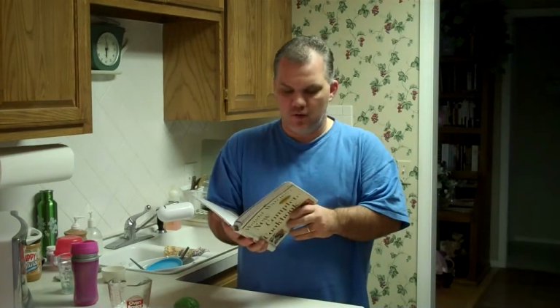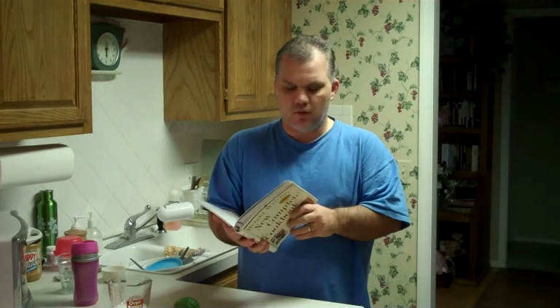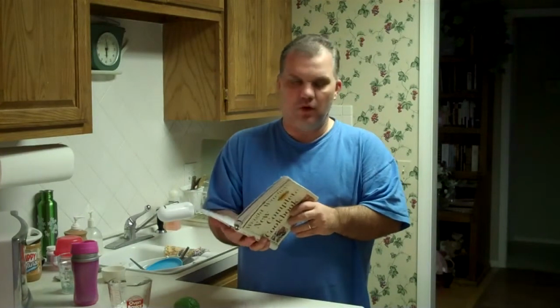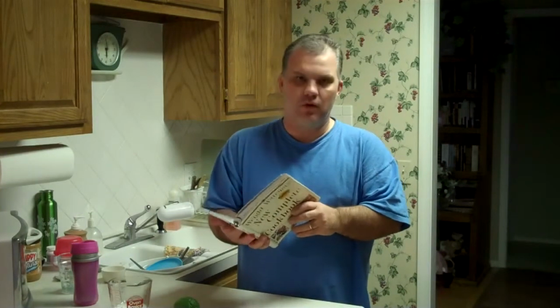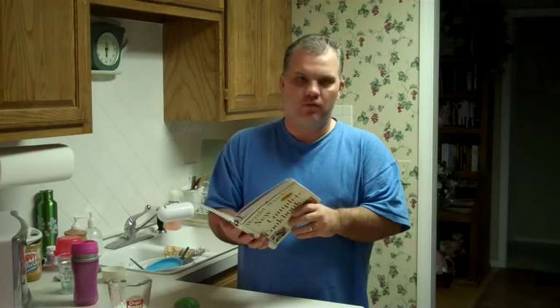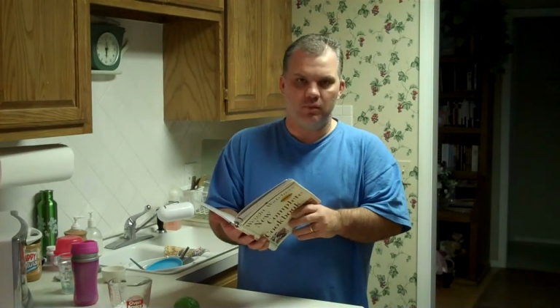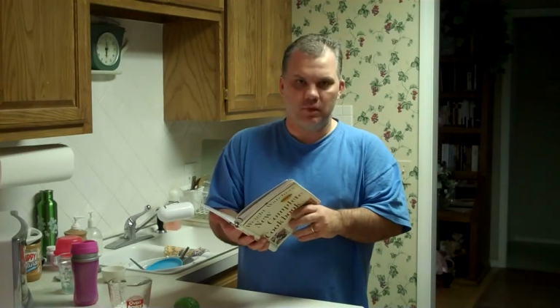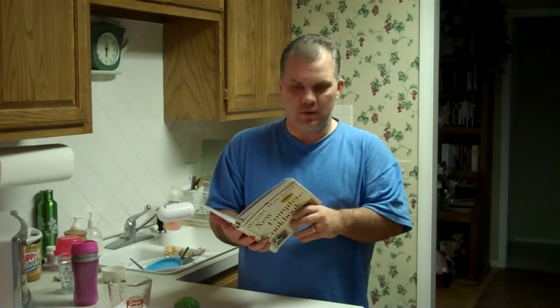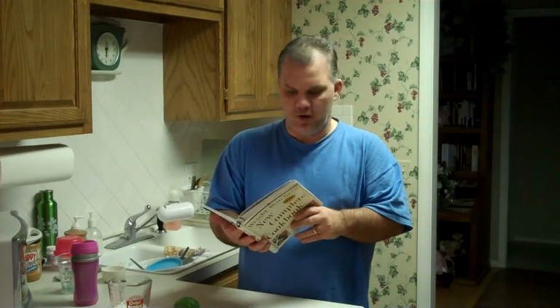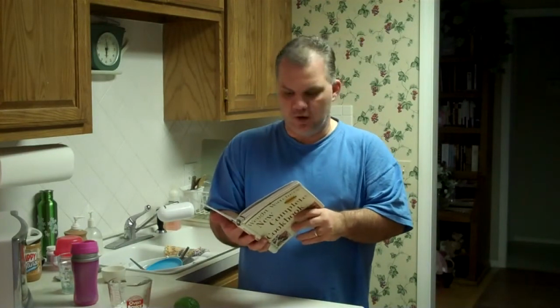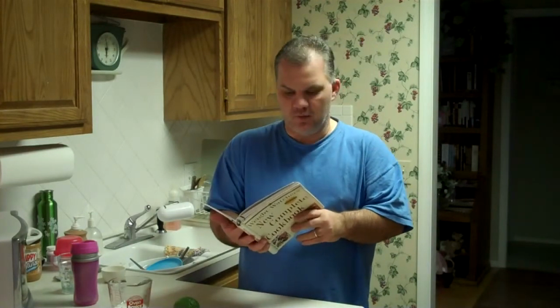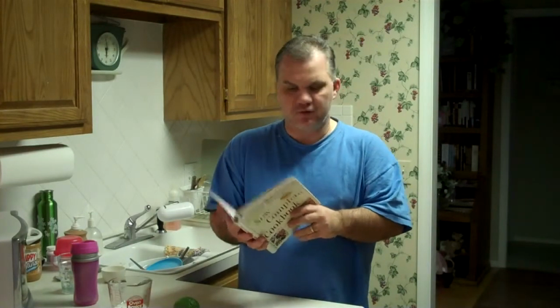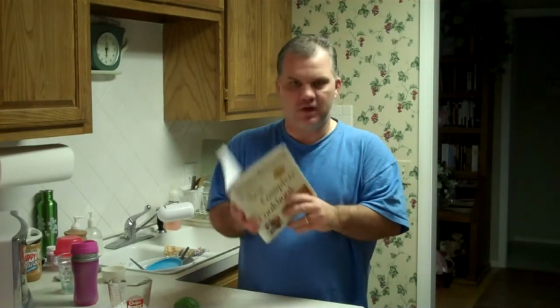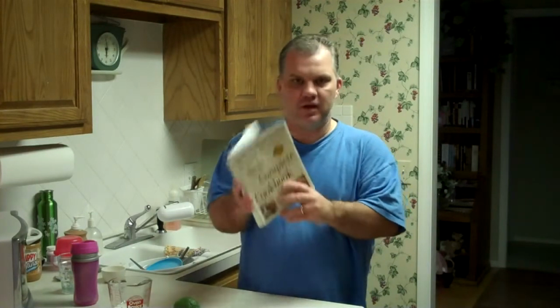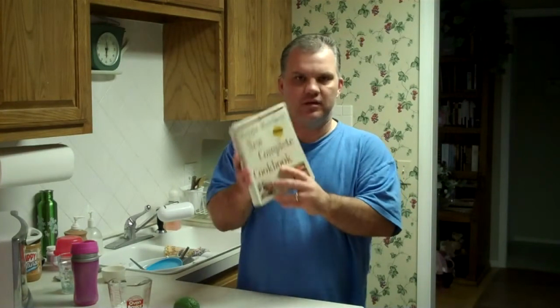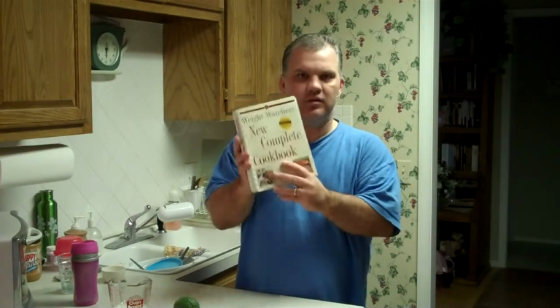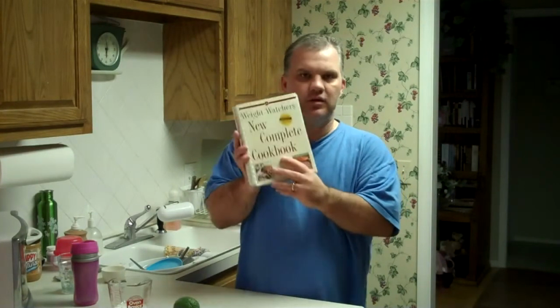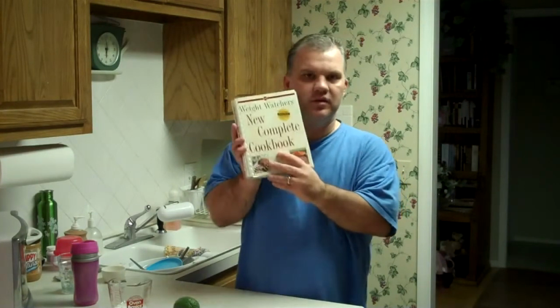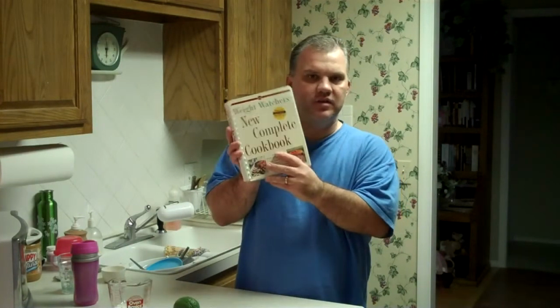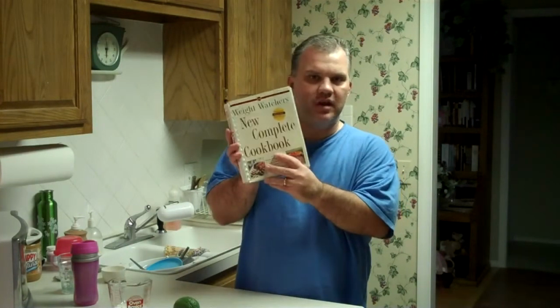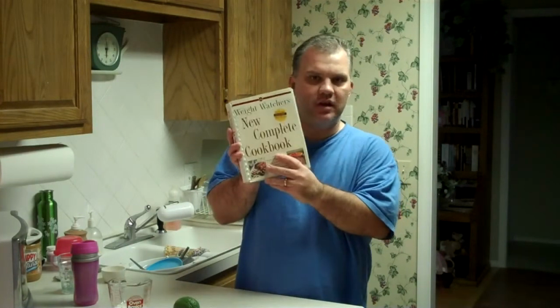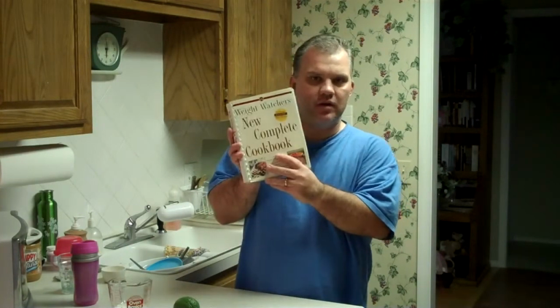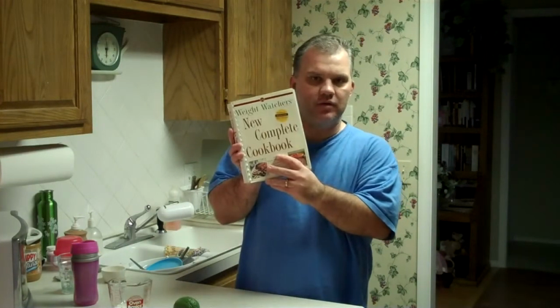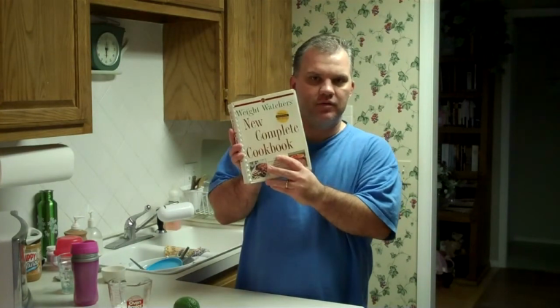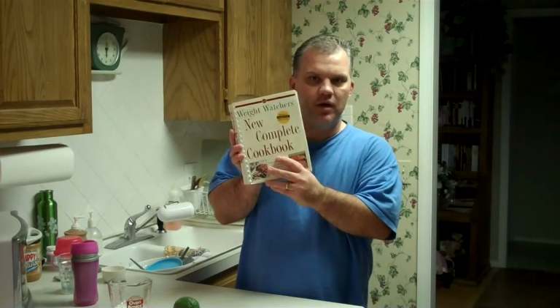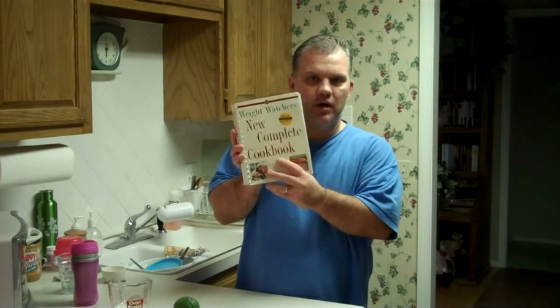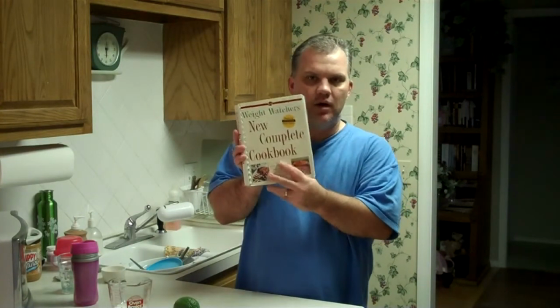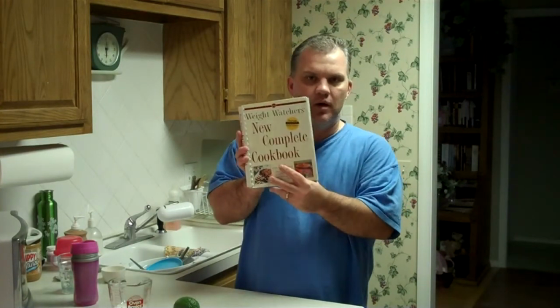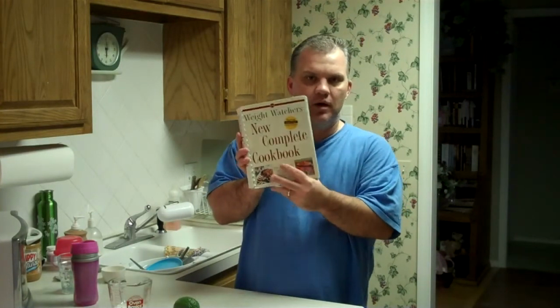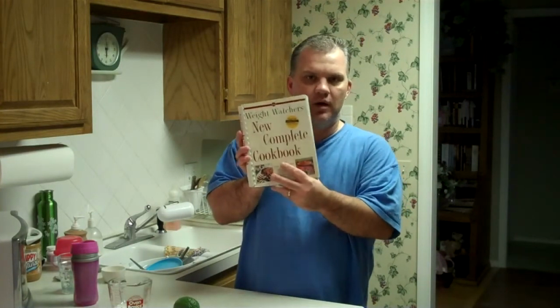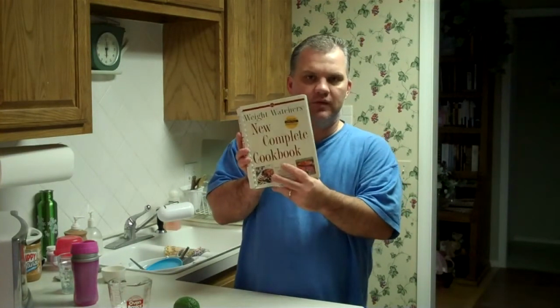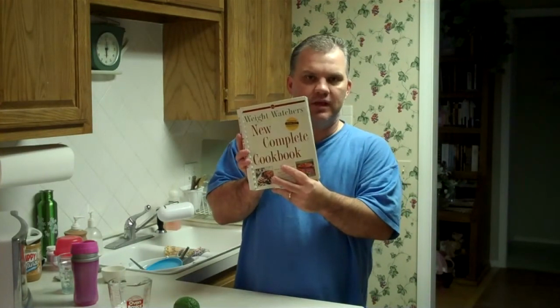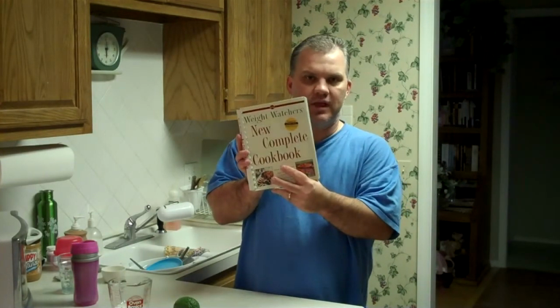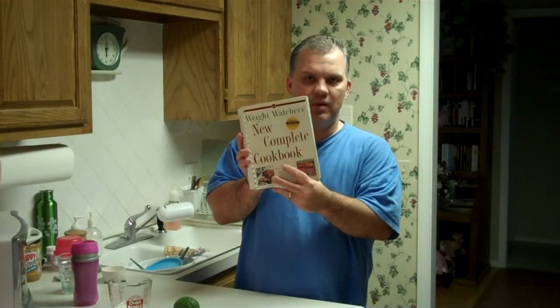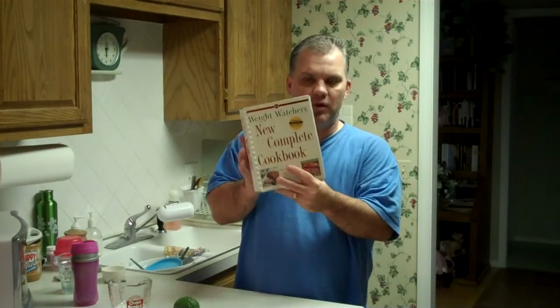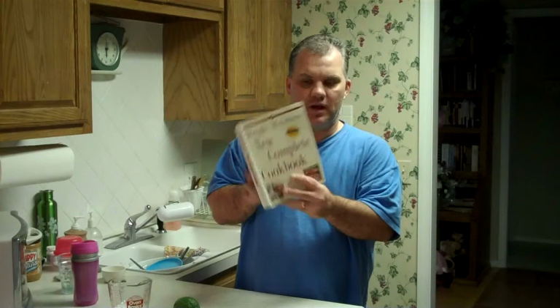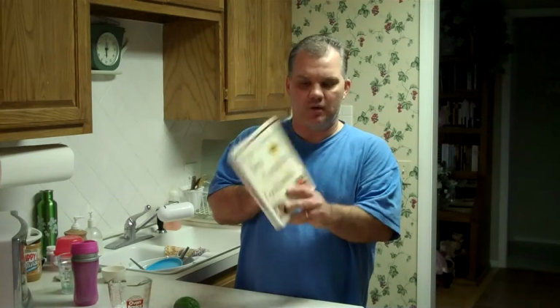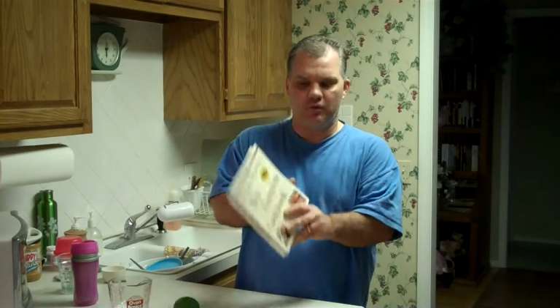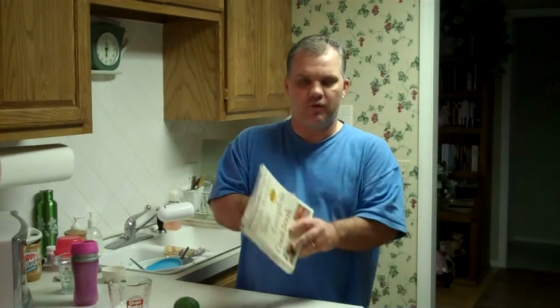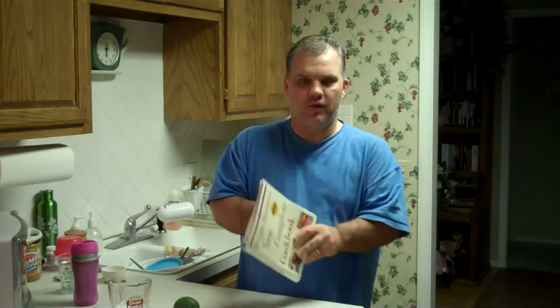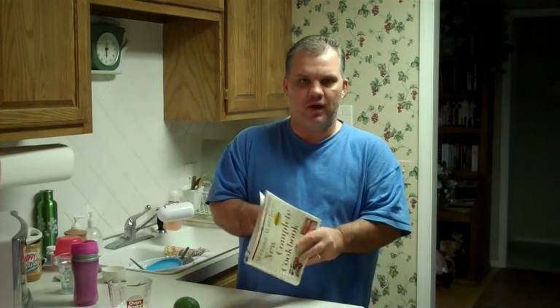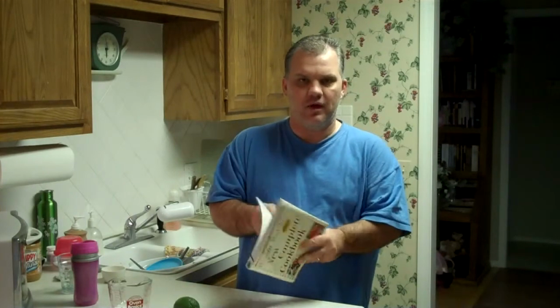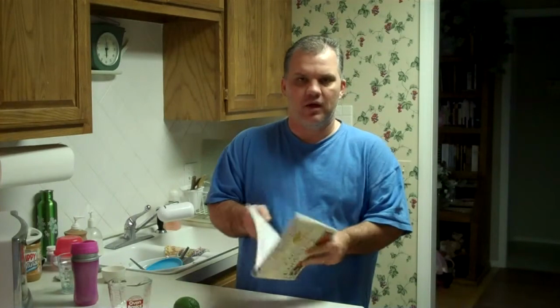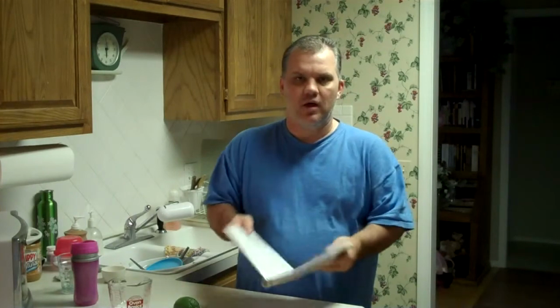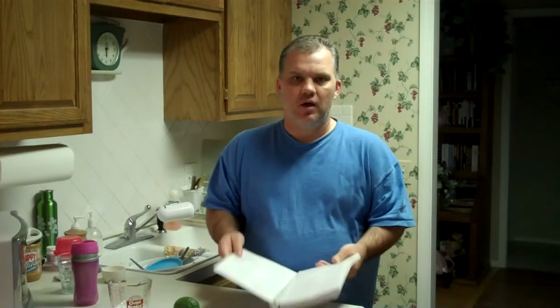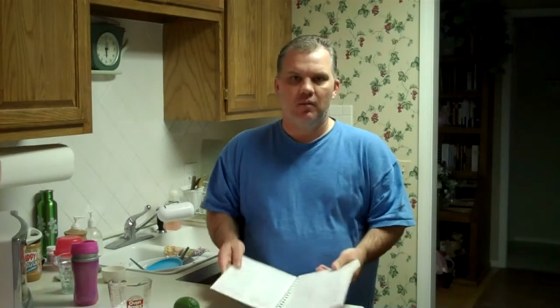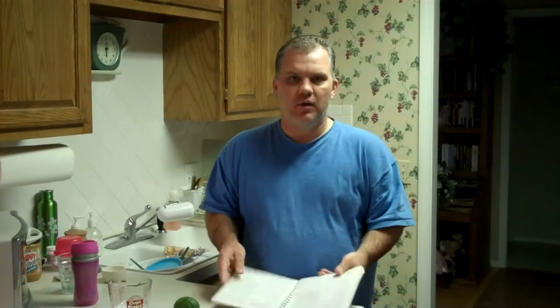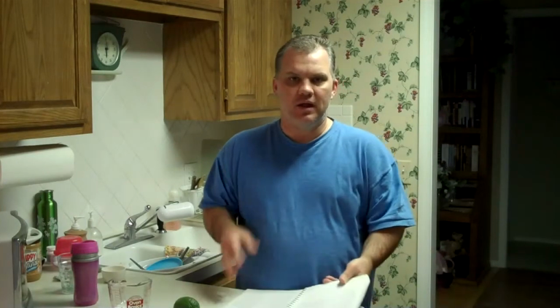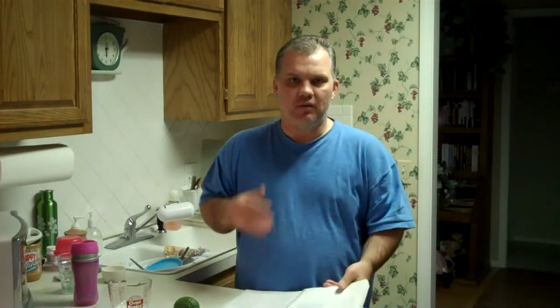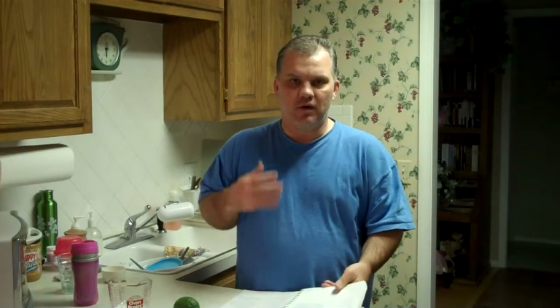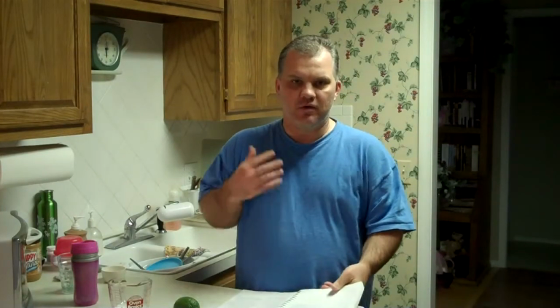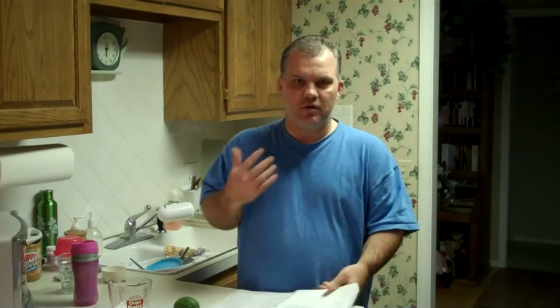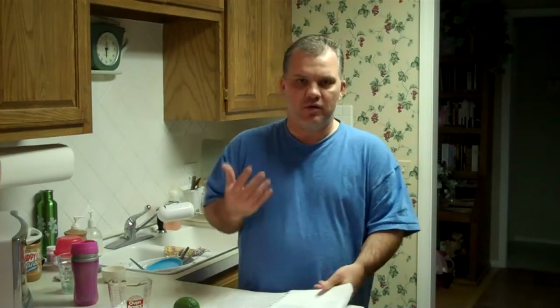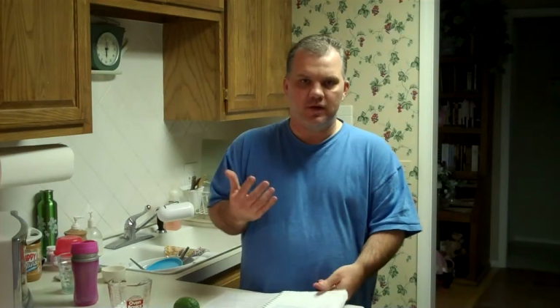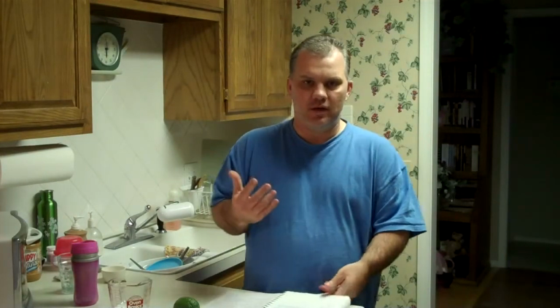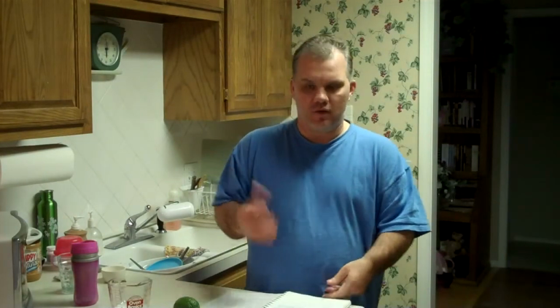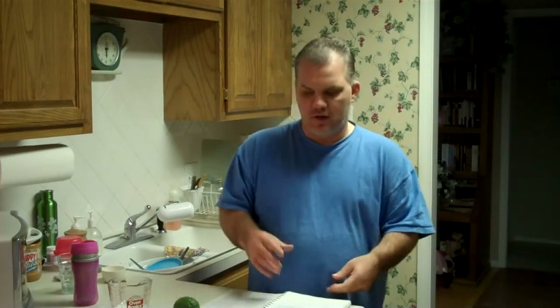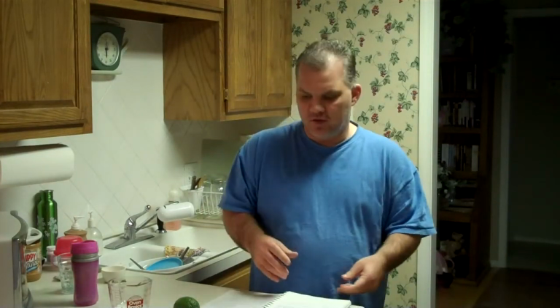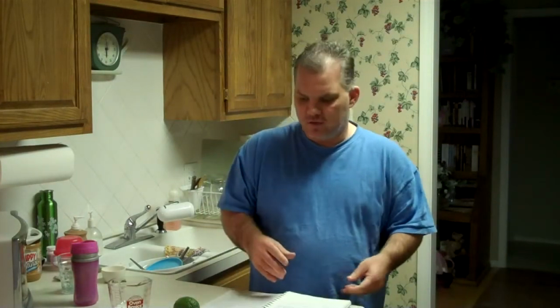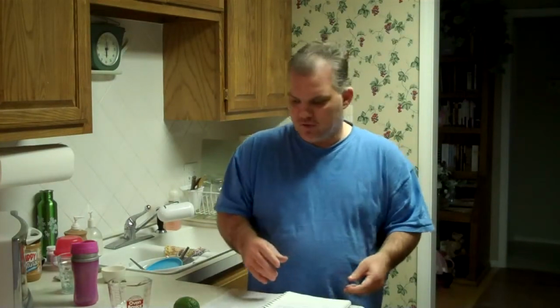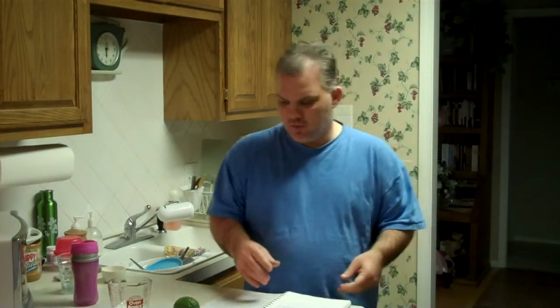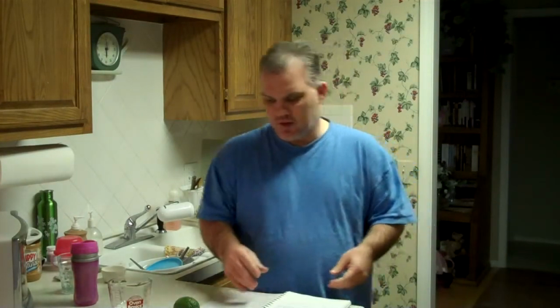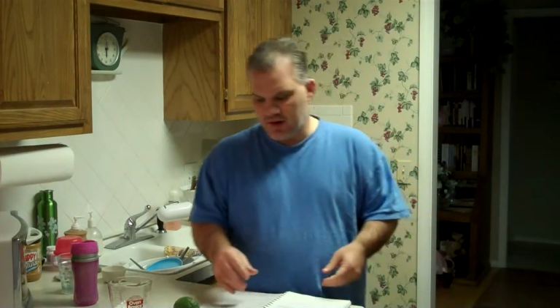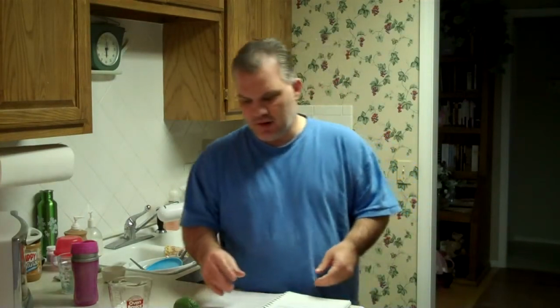We've been married almost eight years, so at least eight years. And I think Amber had it before that. But anyways, here are the ingredients you will need.